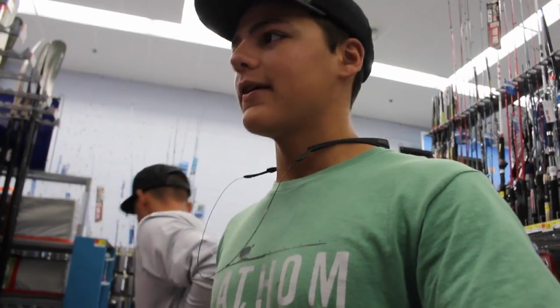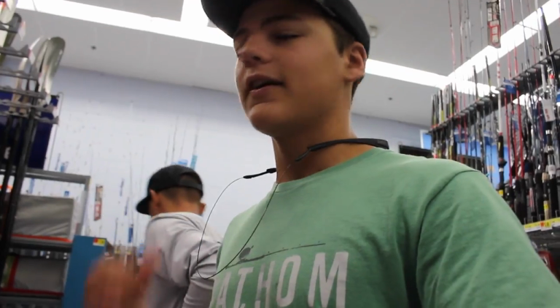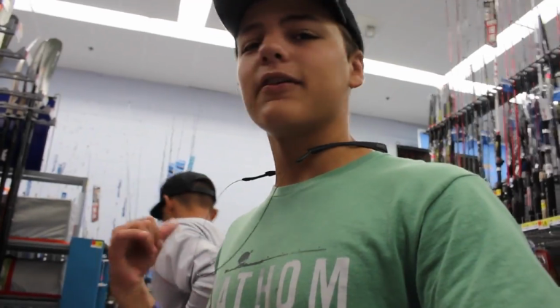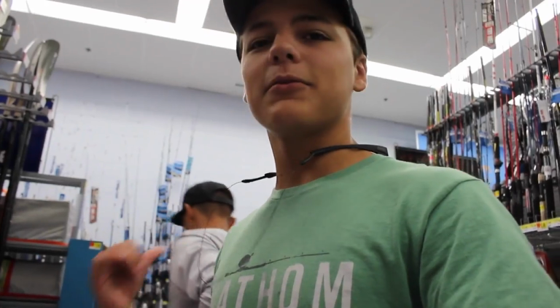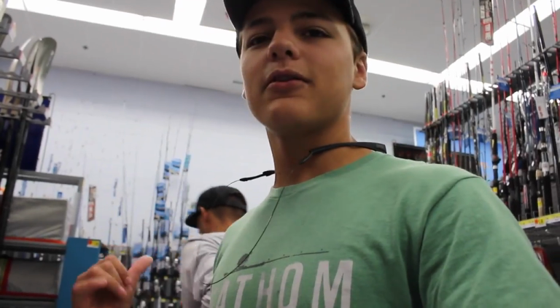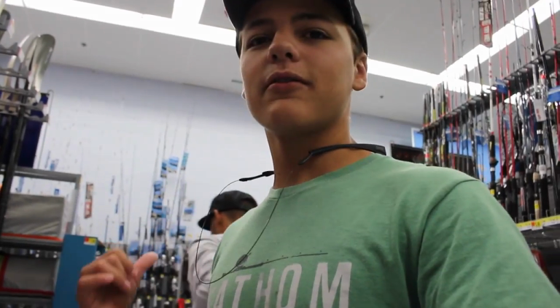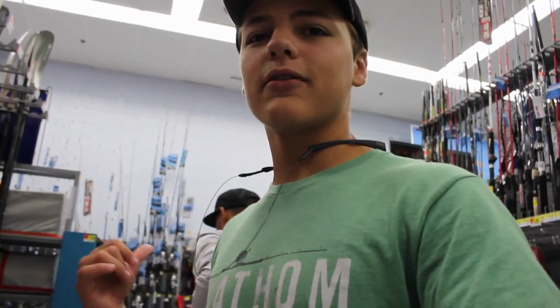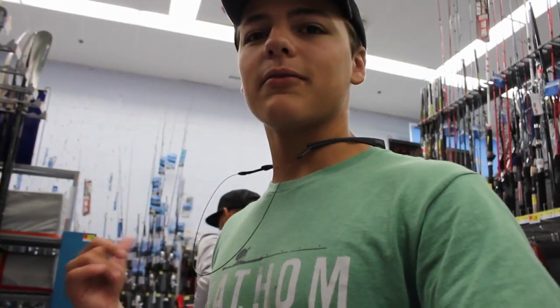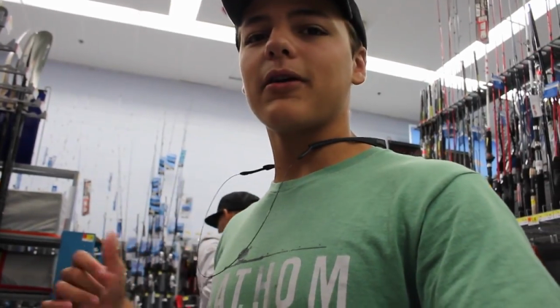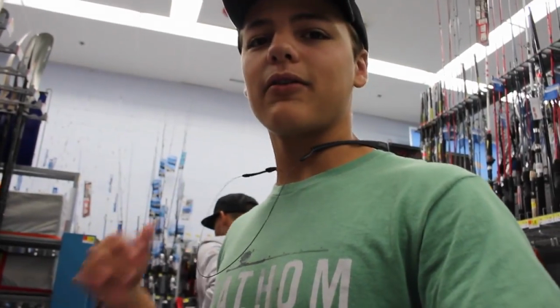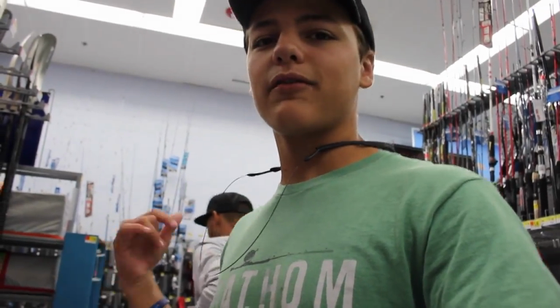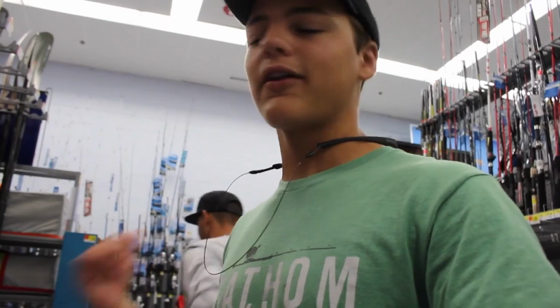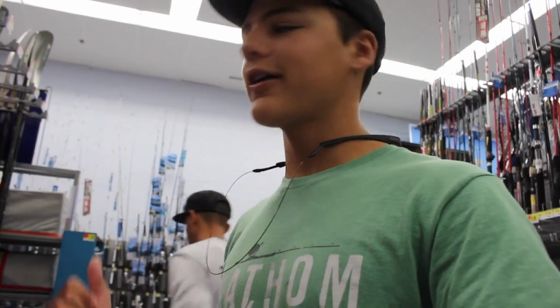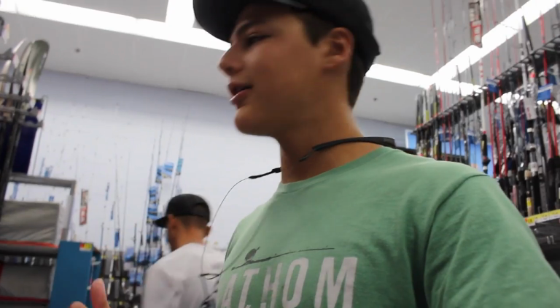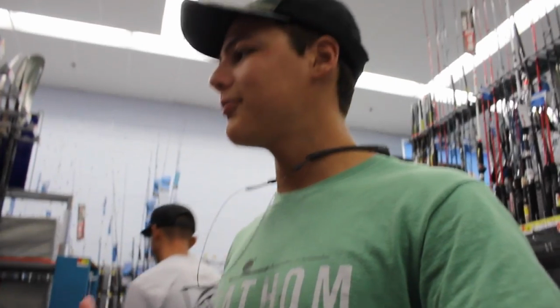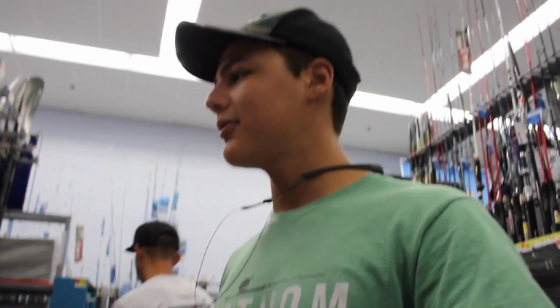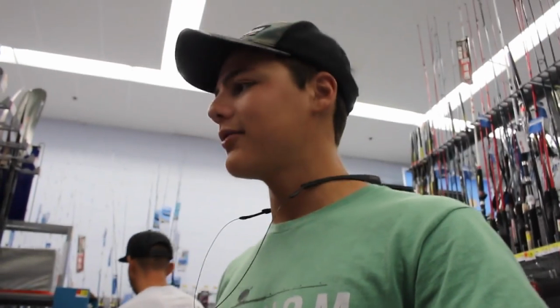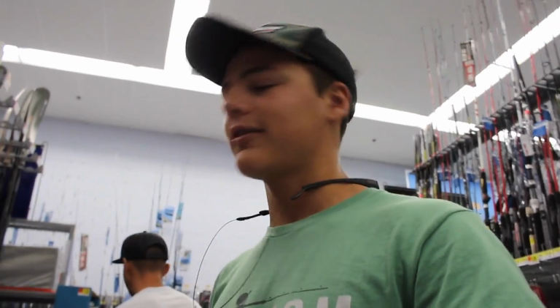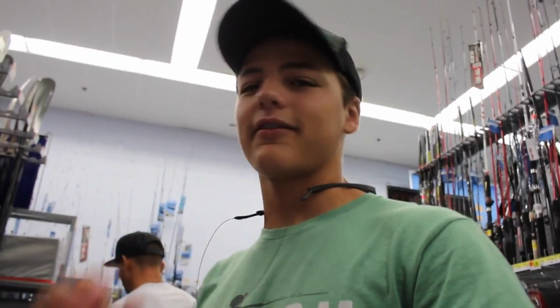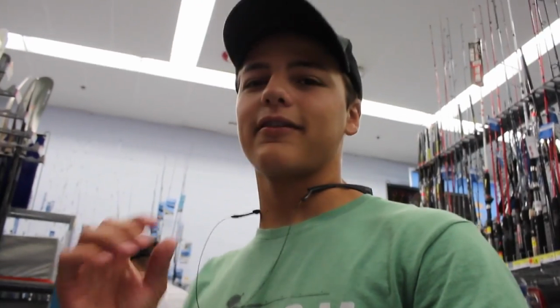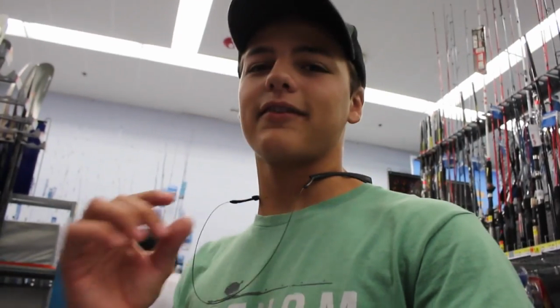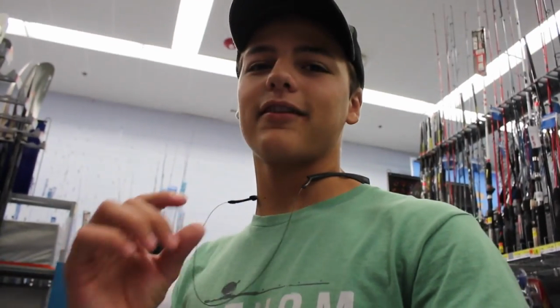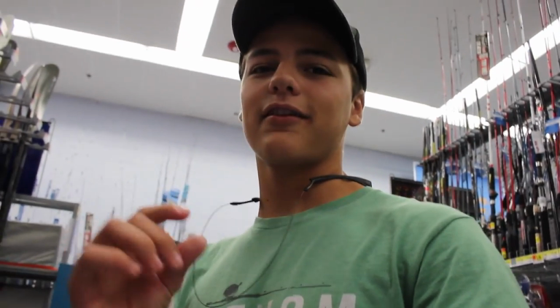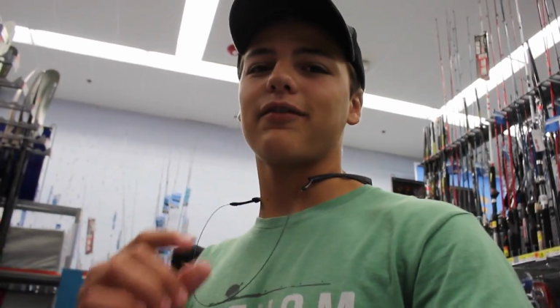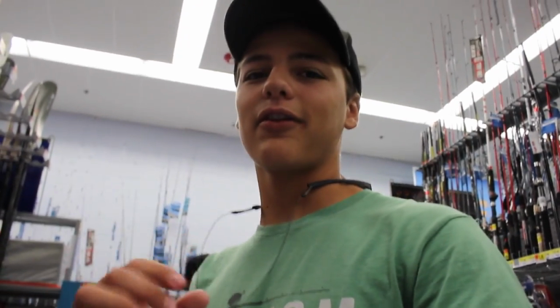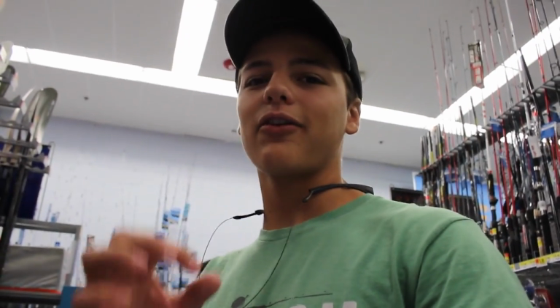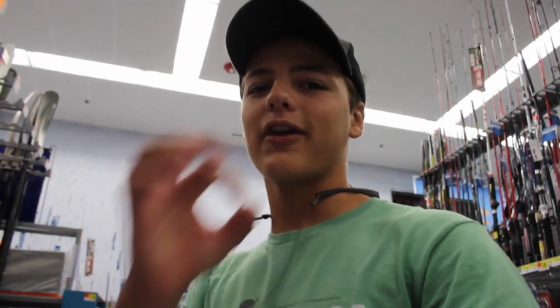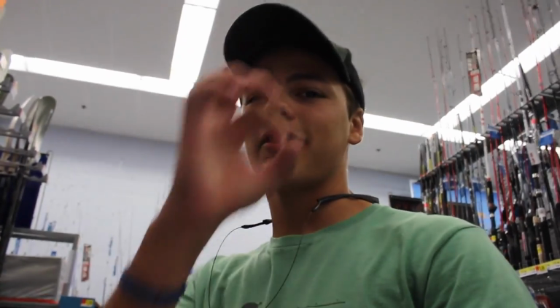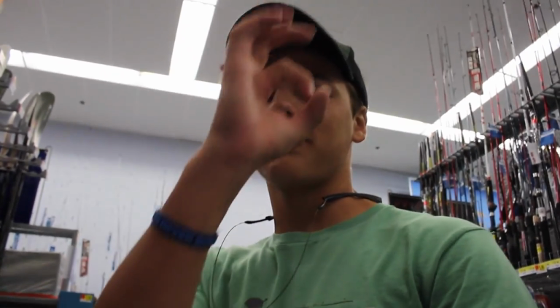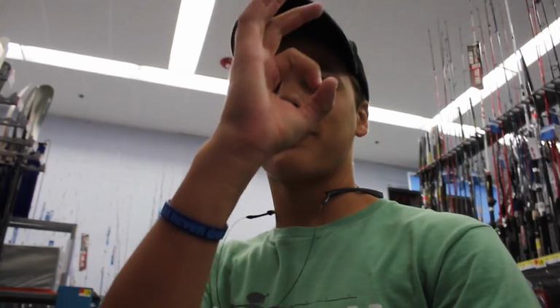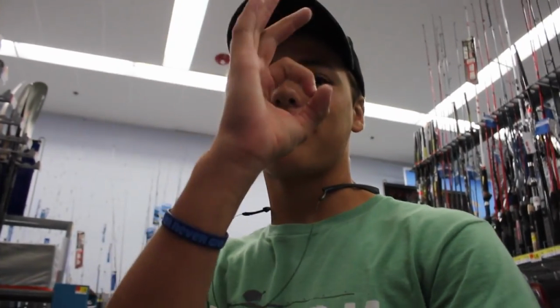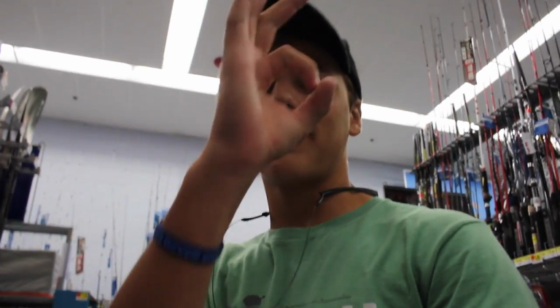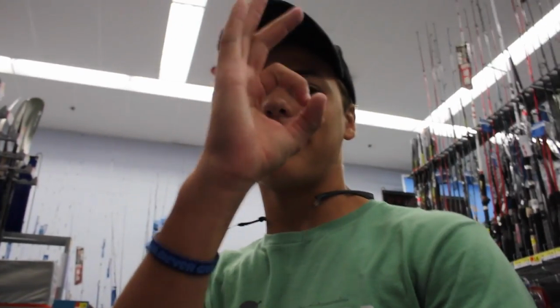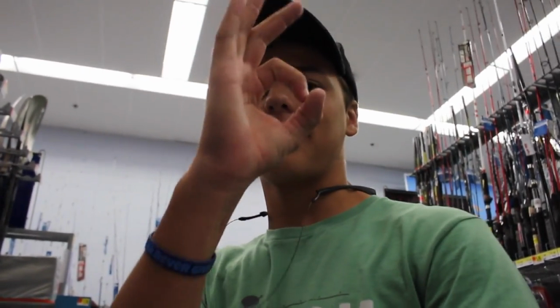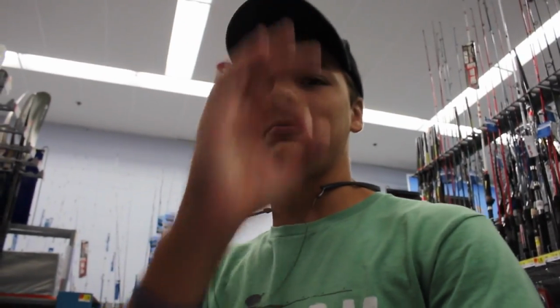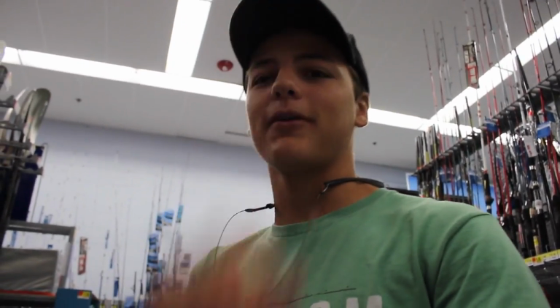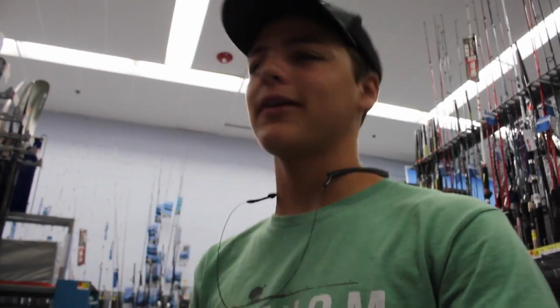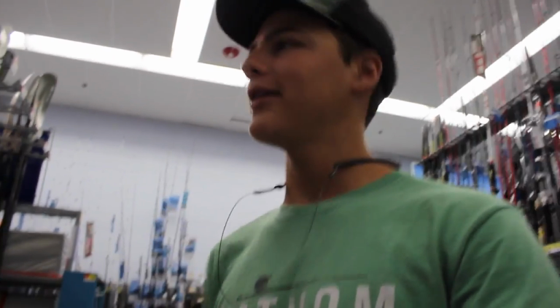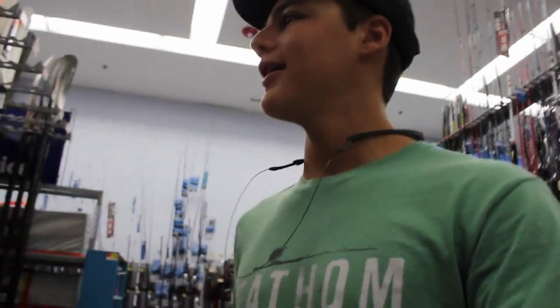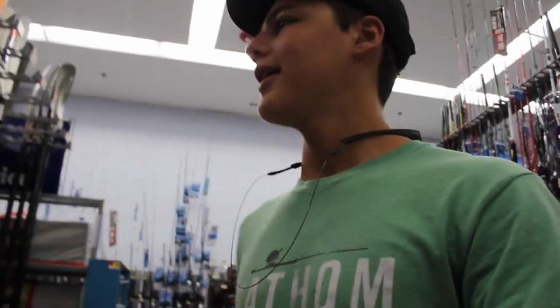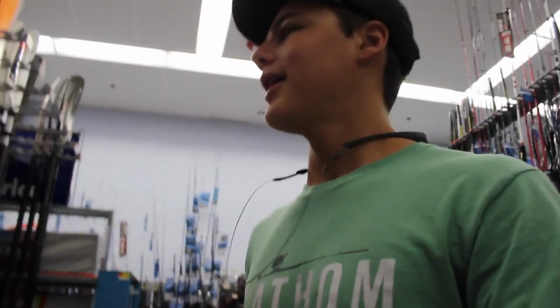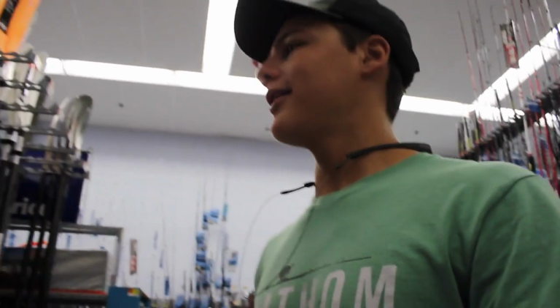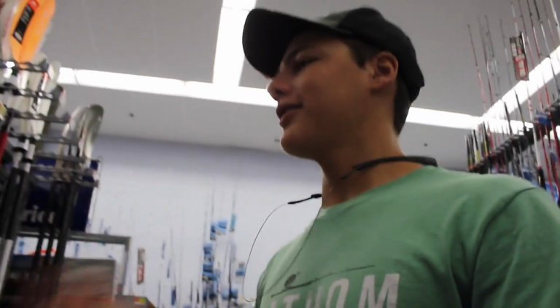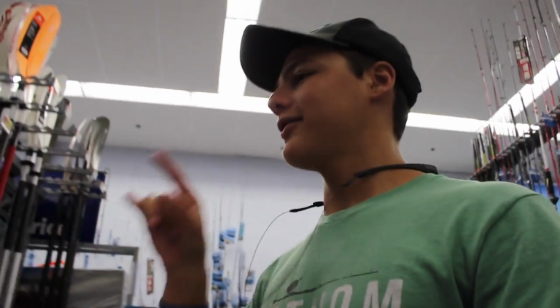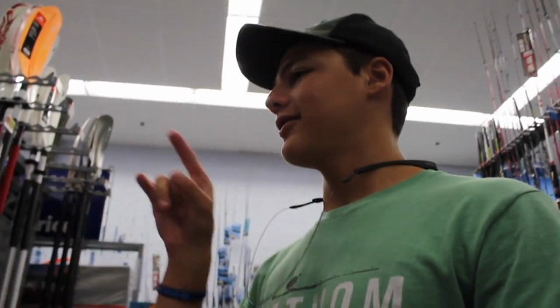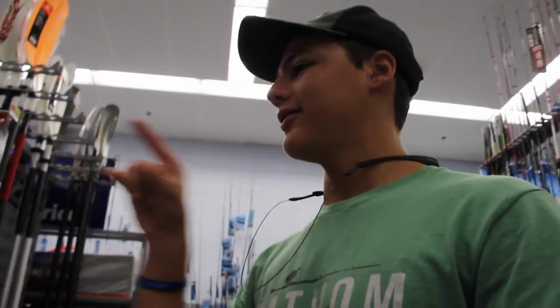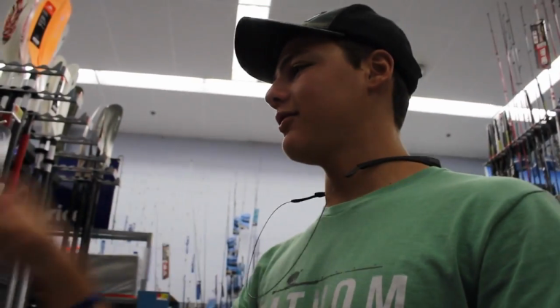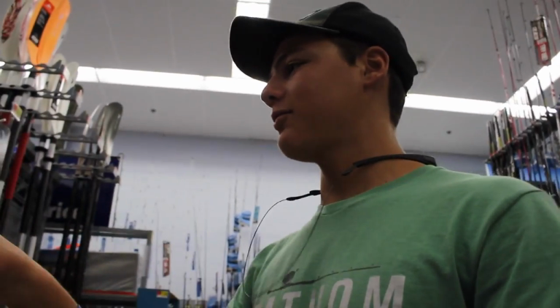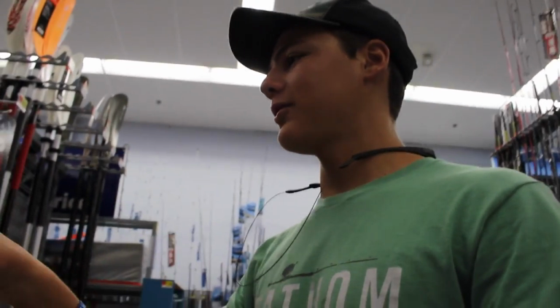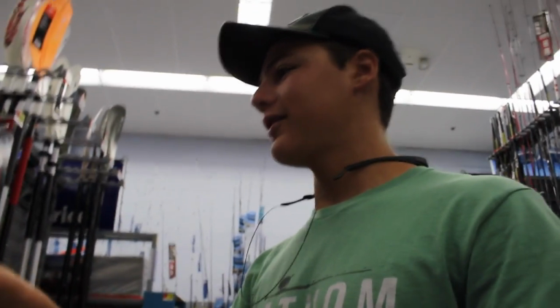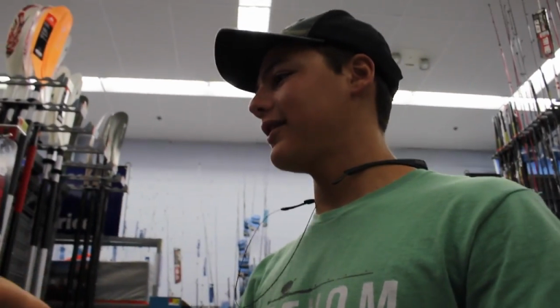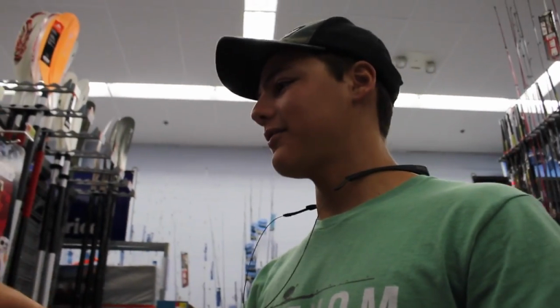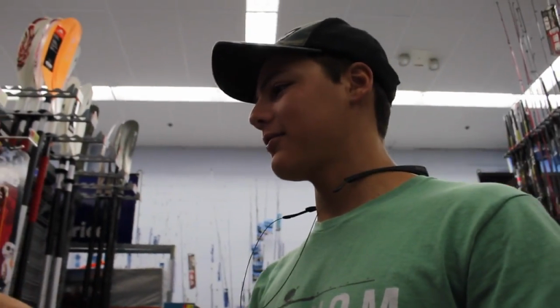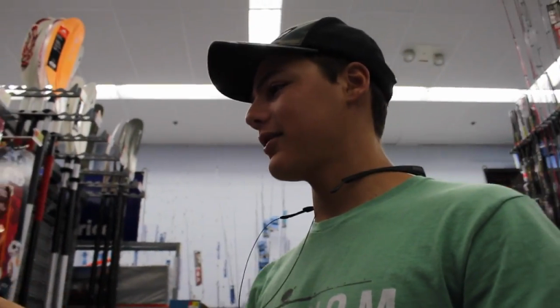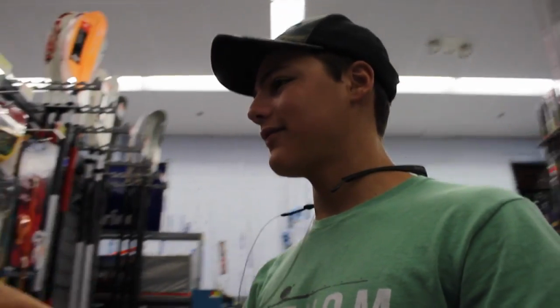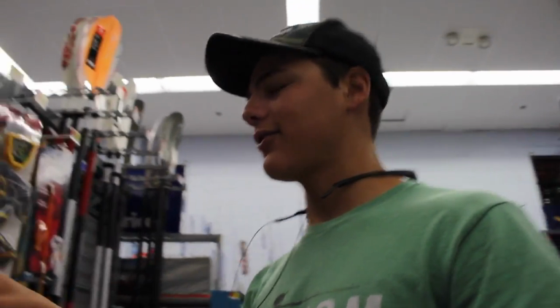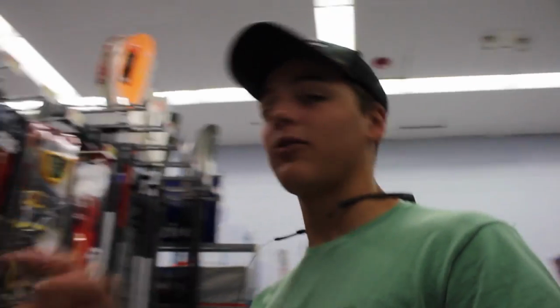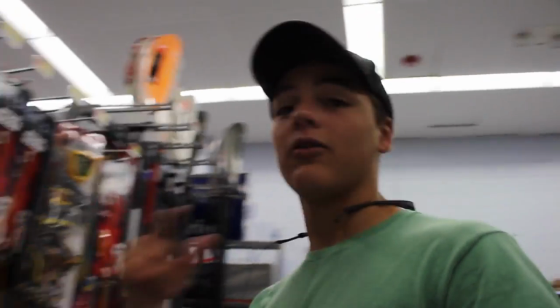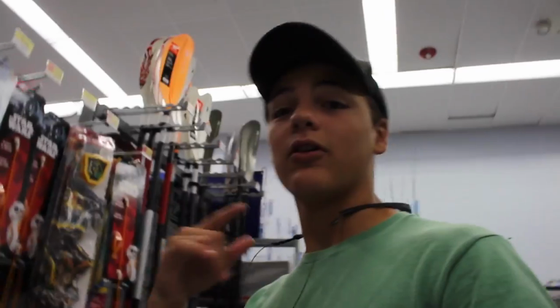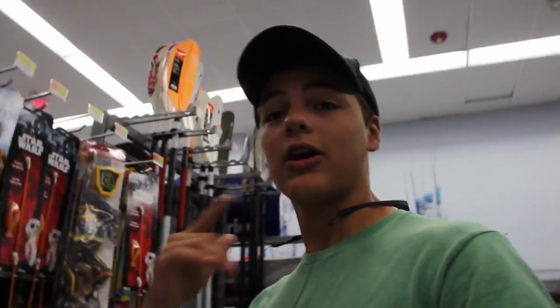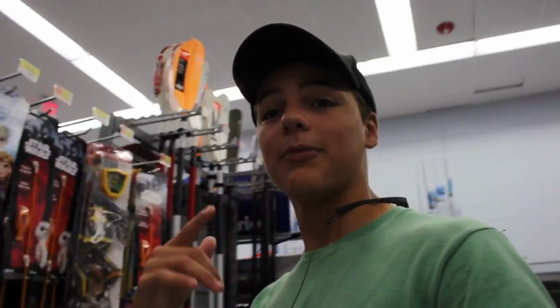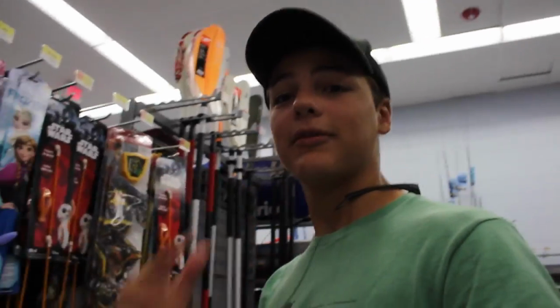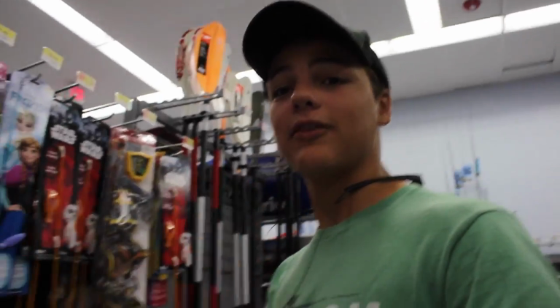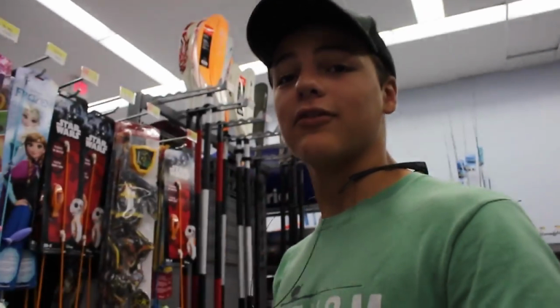He's going to be using the Micro Fly combo. It's a 6'6 Featherlite. The reel's about this big. And I'm going to use one of these and we're going to have a little competition.